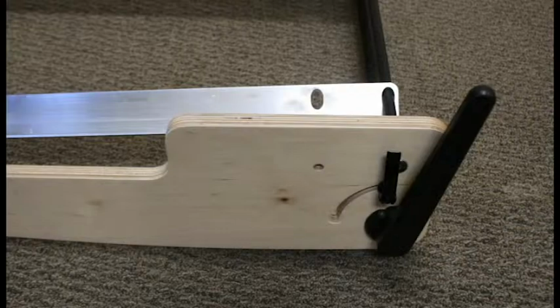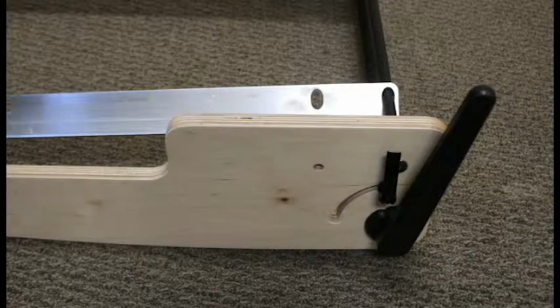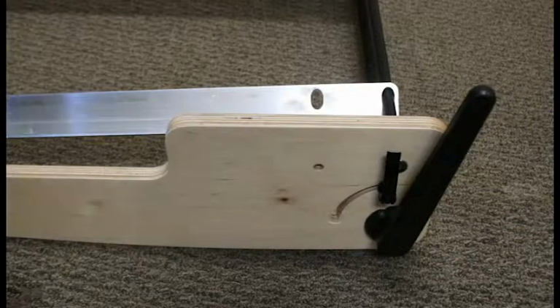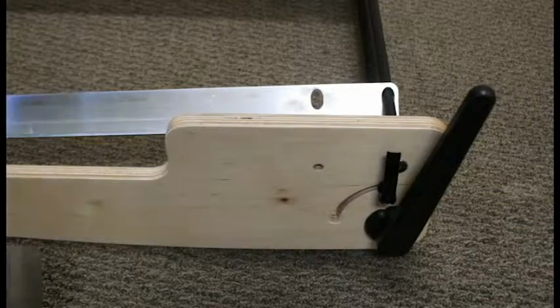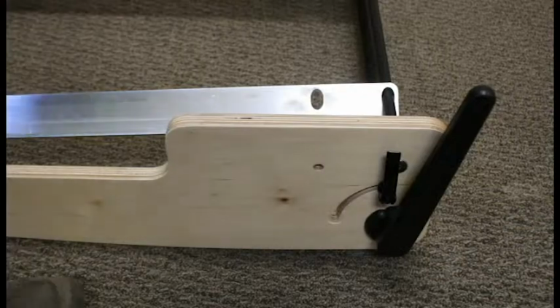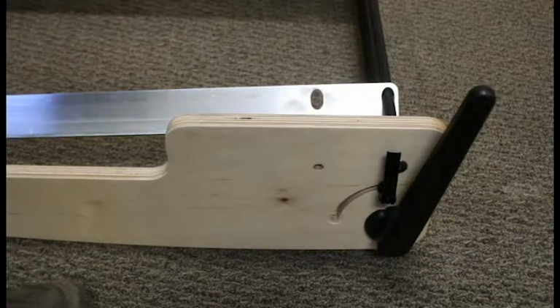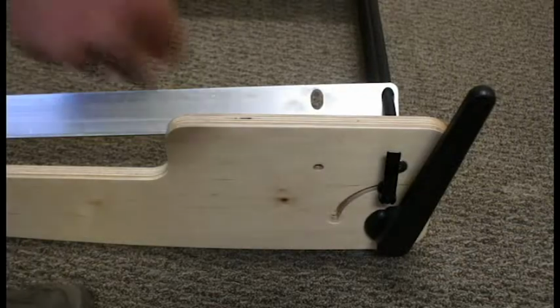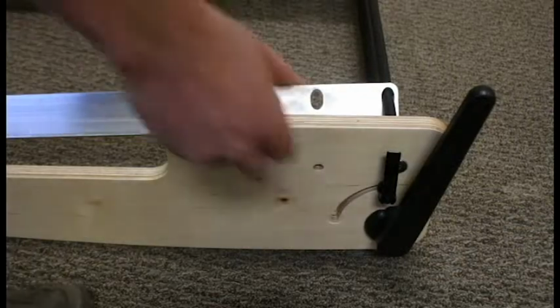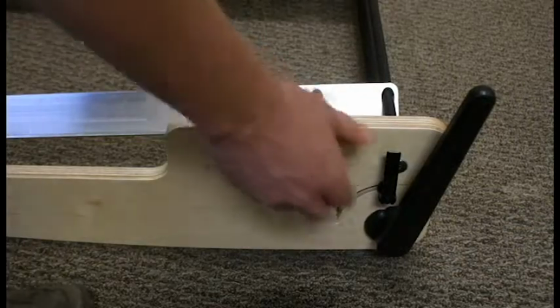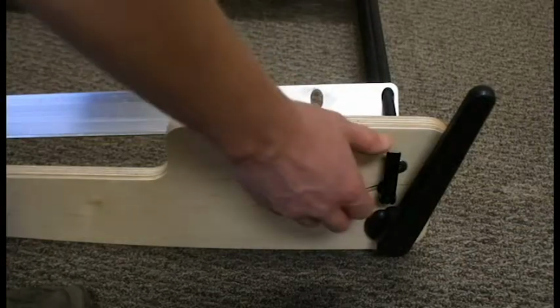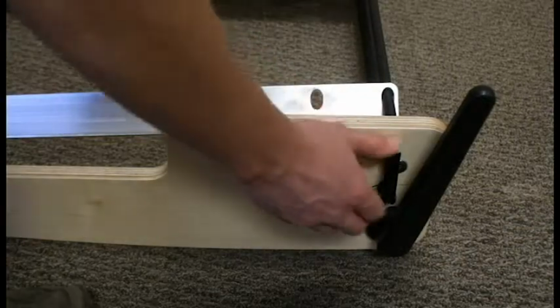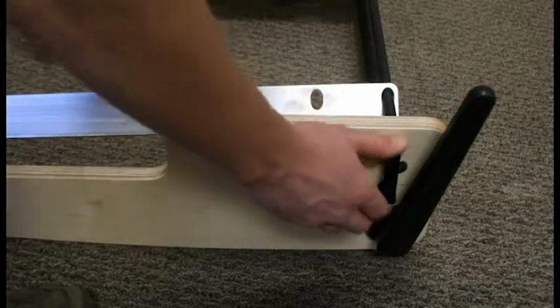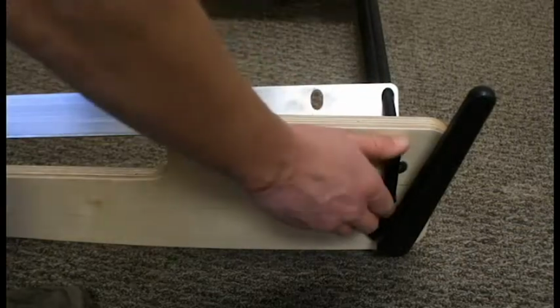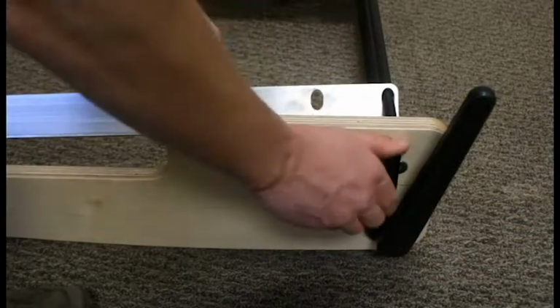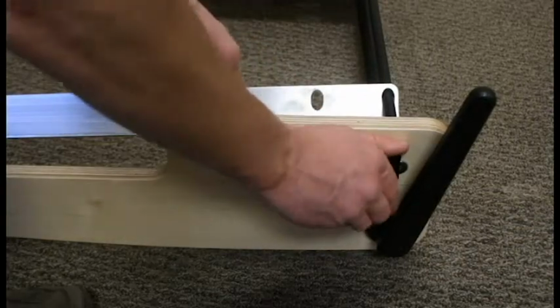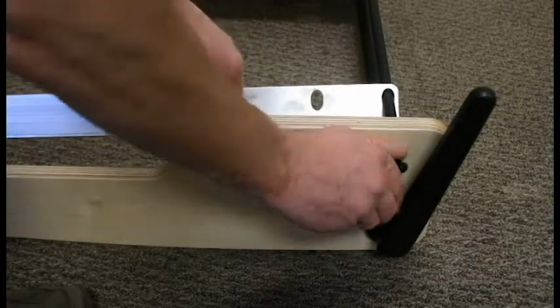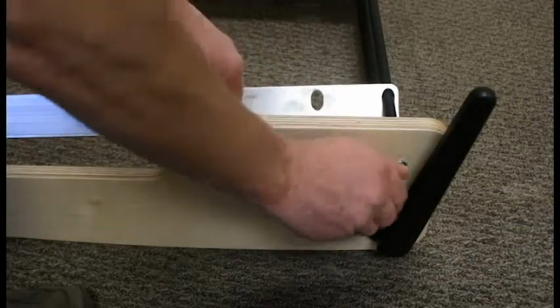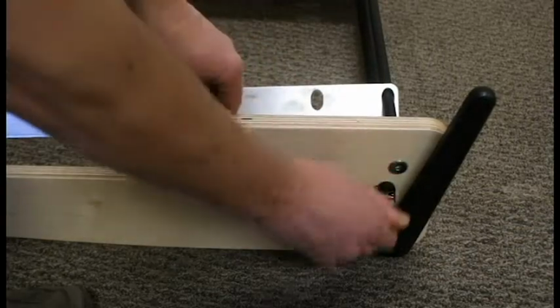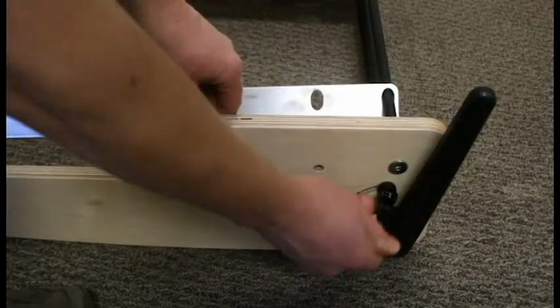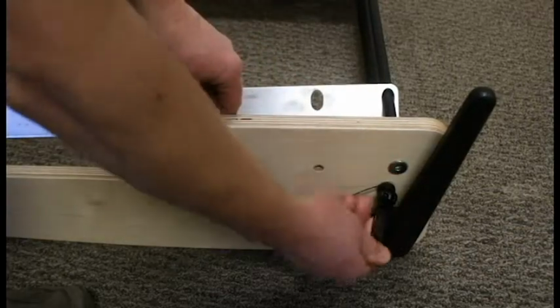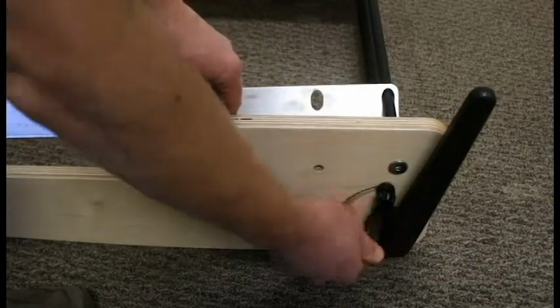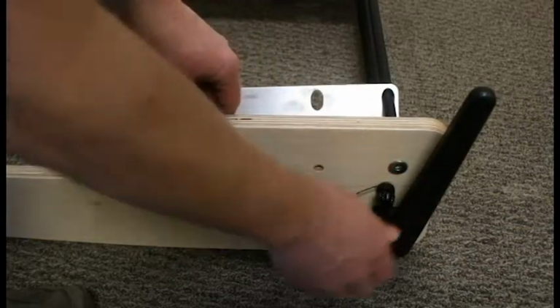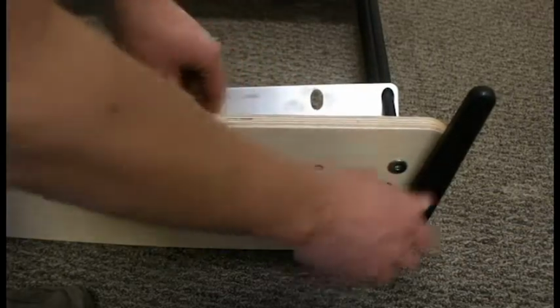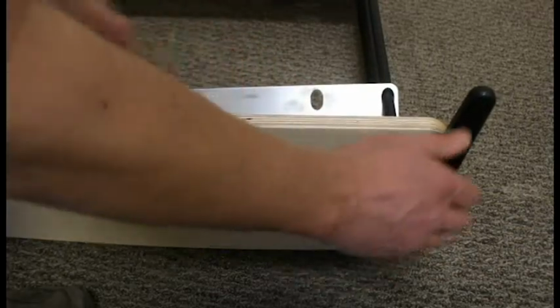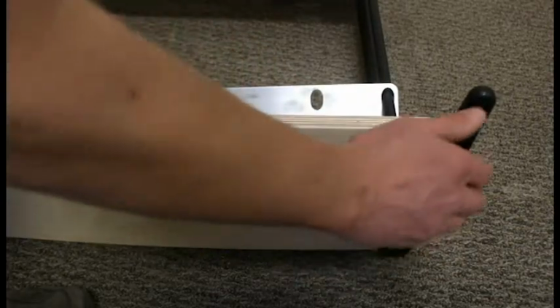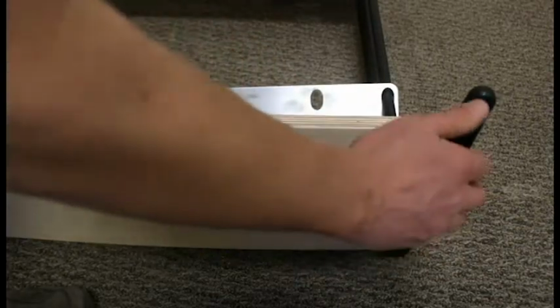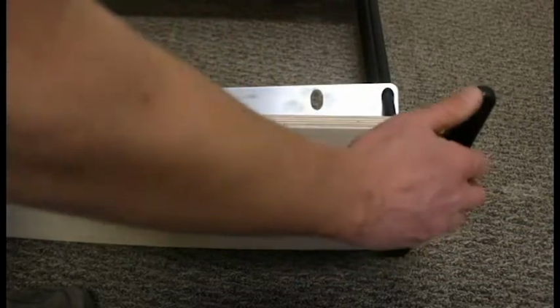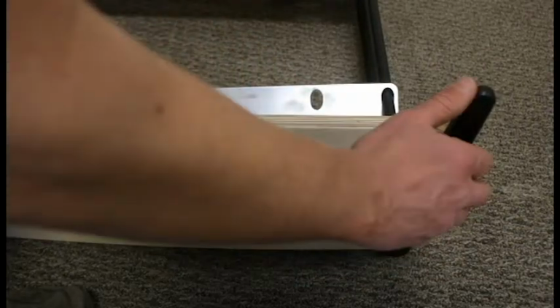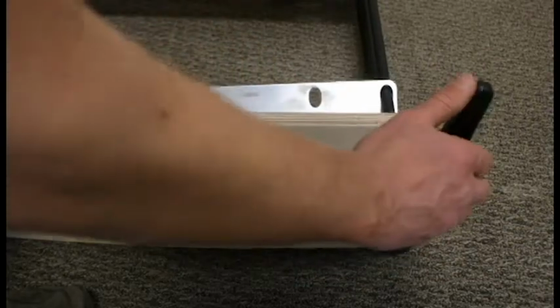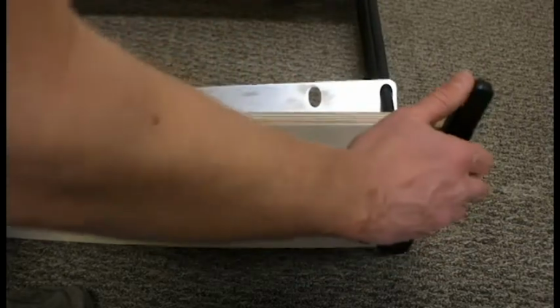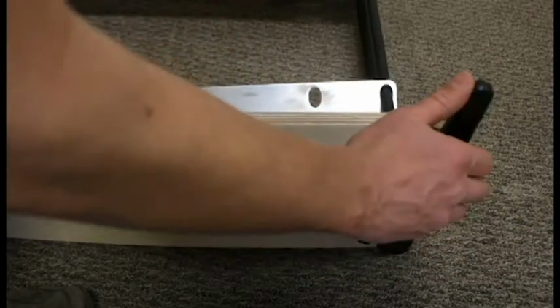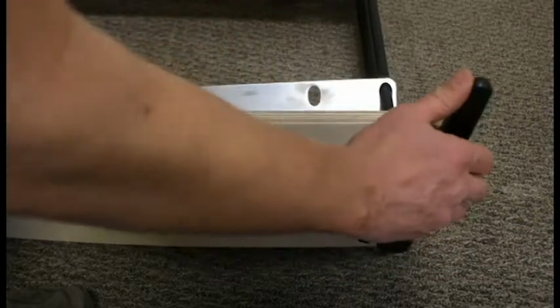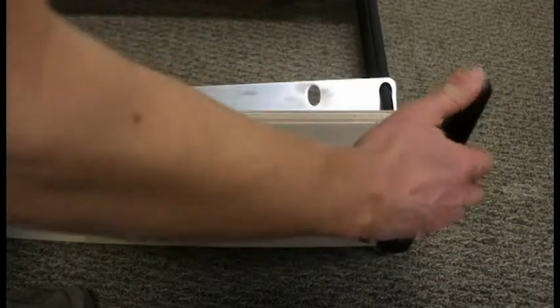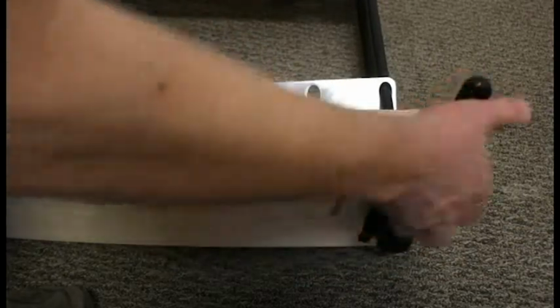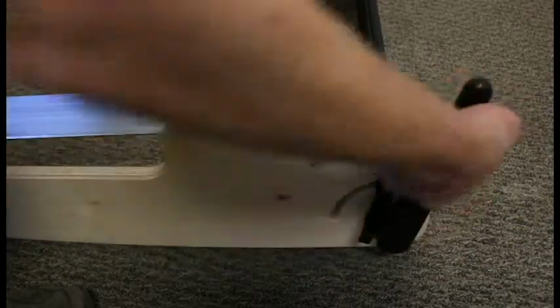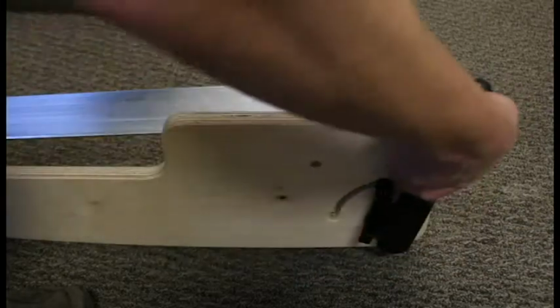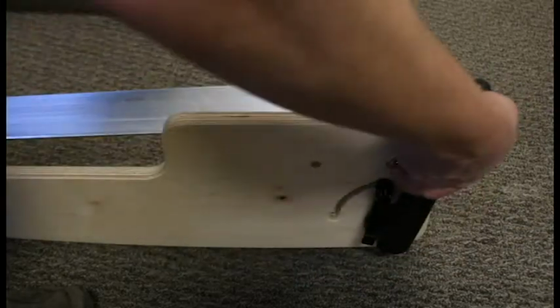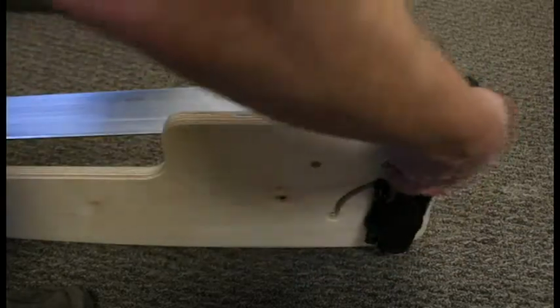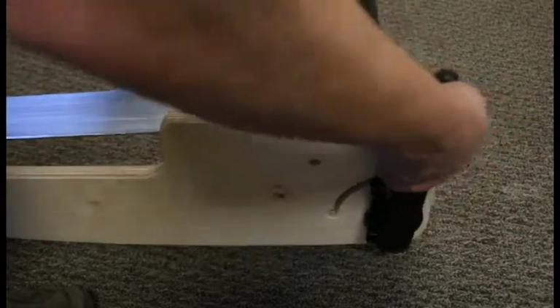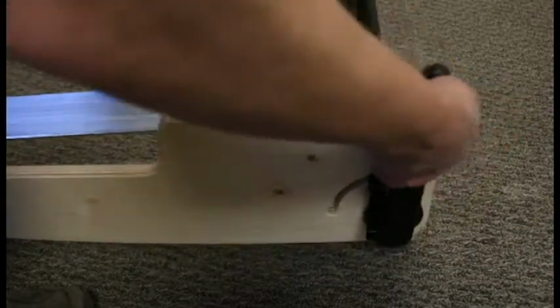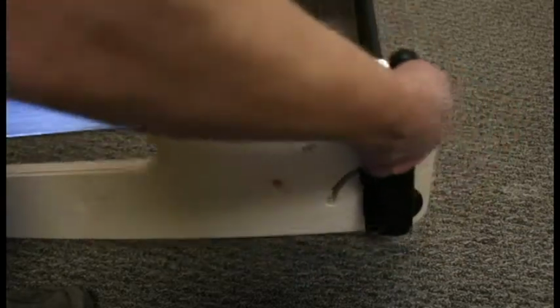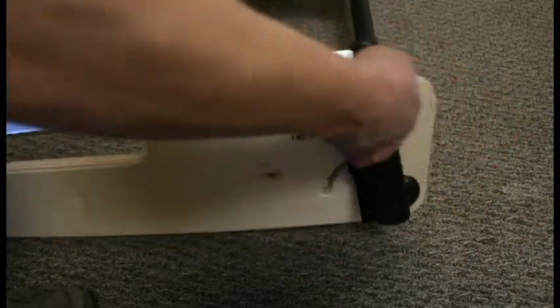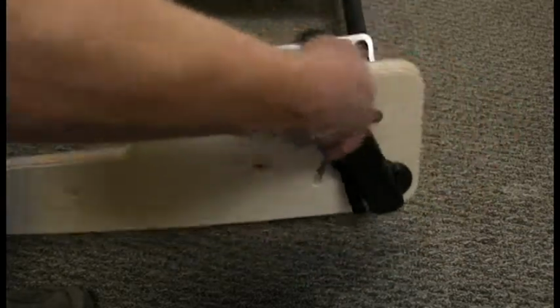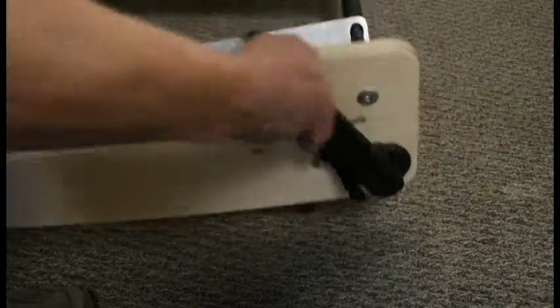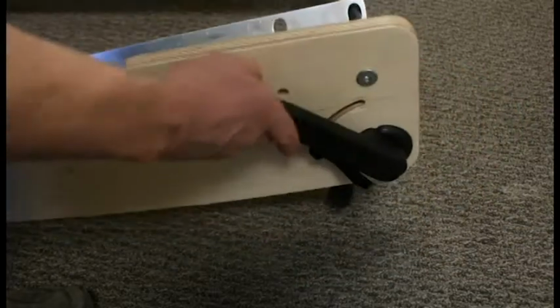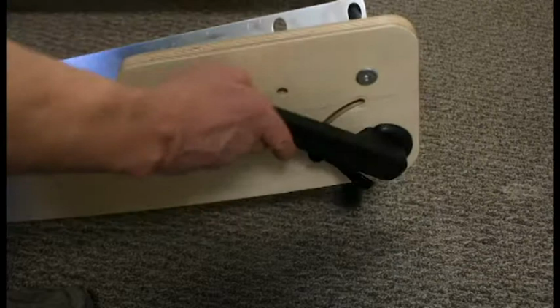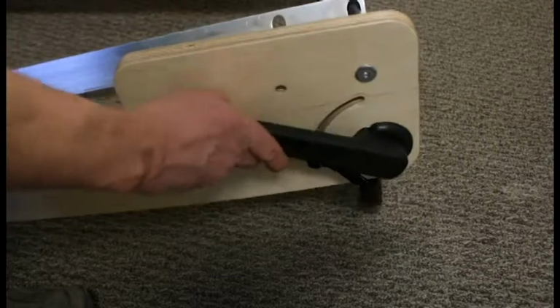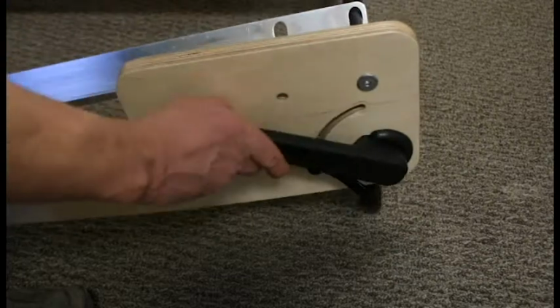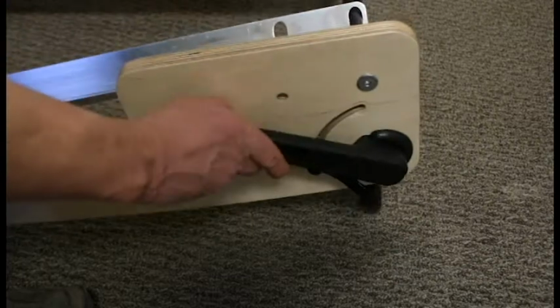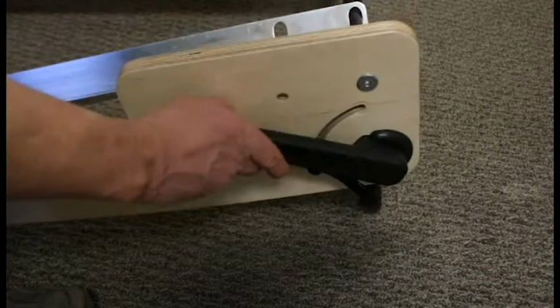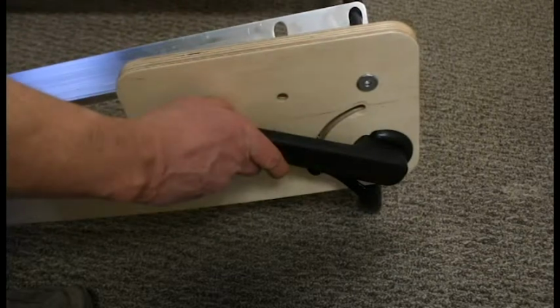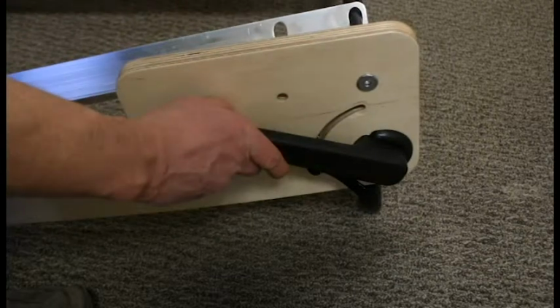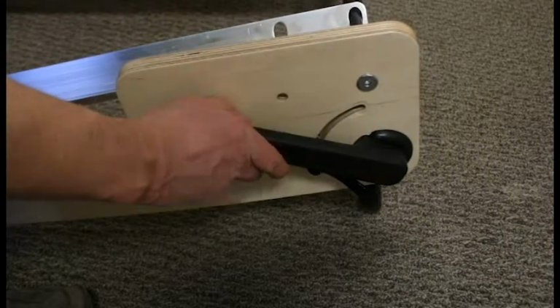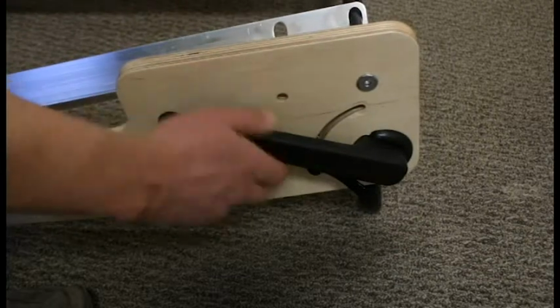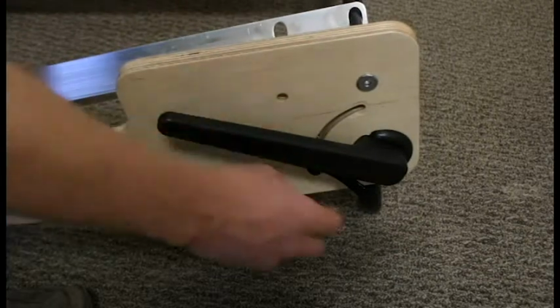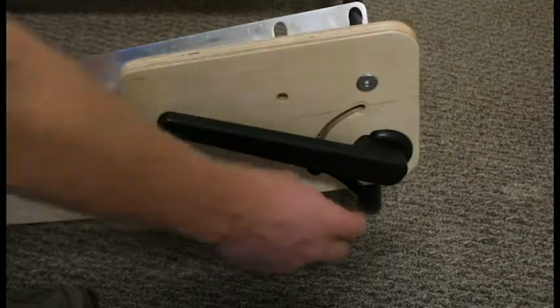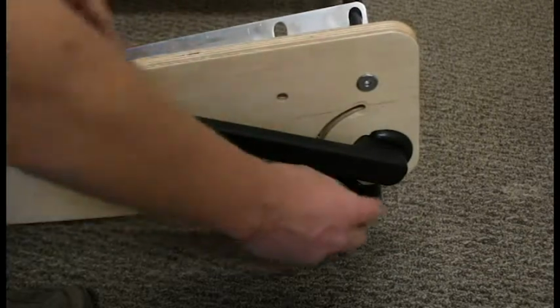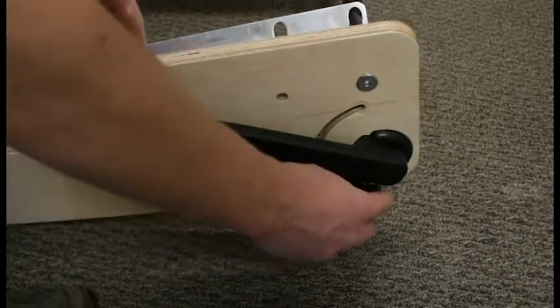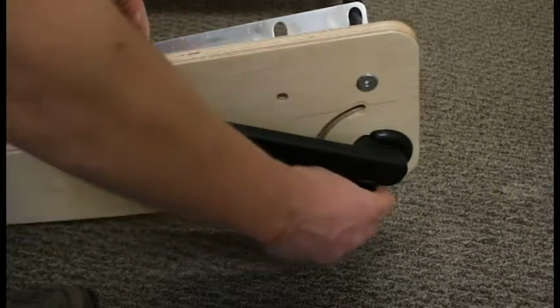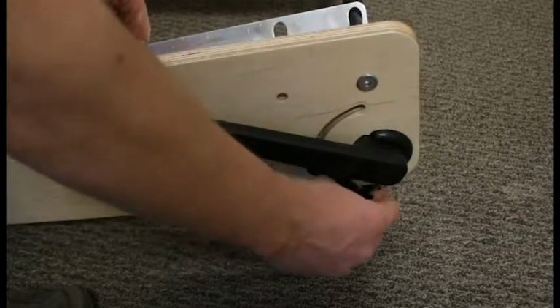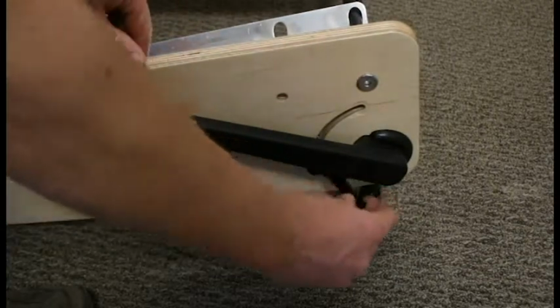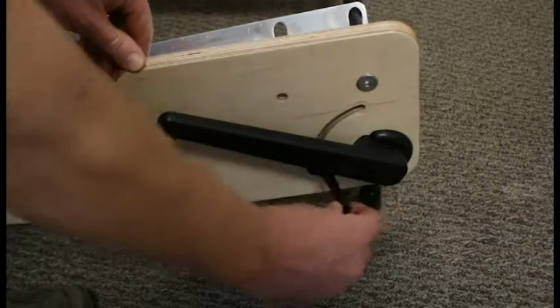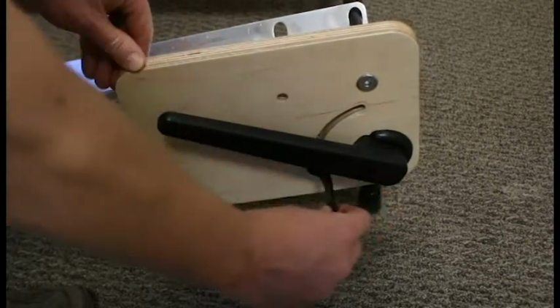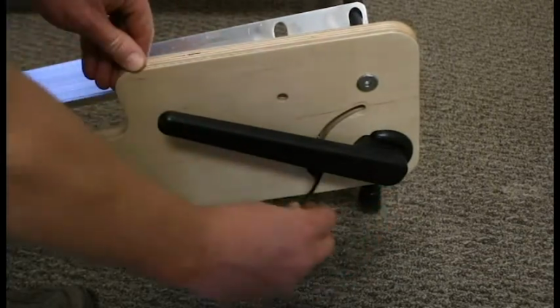To use your rocking base, start by opening the quick-release lever and turning the kickstand into the tilt position, then re-lock the quick-release.